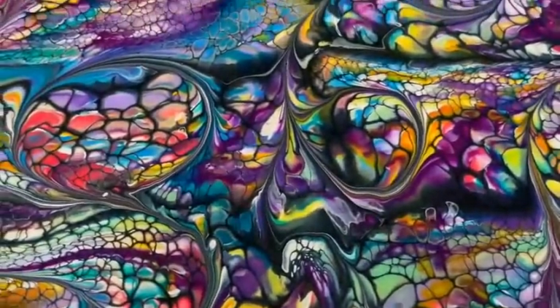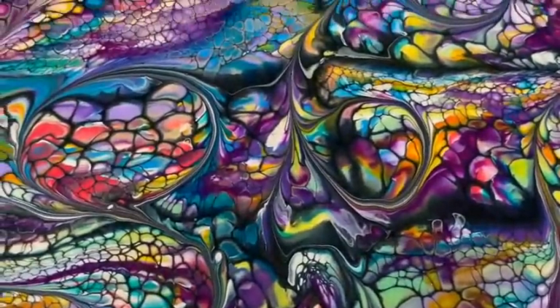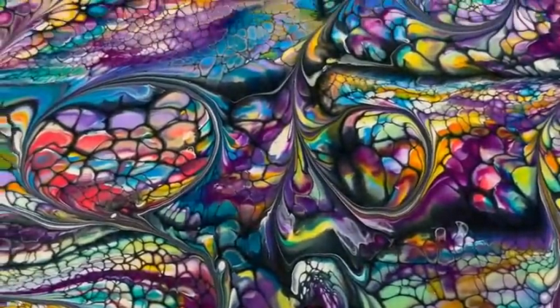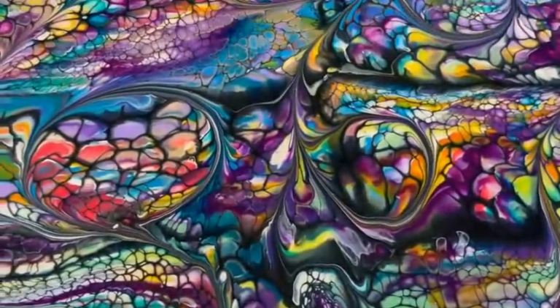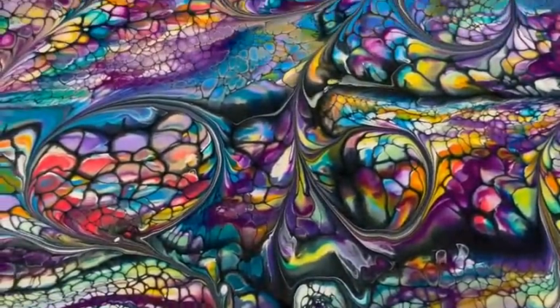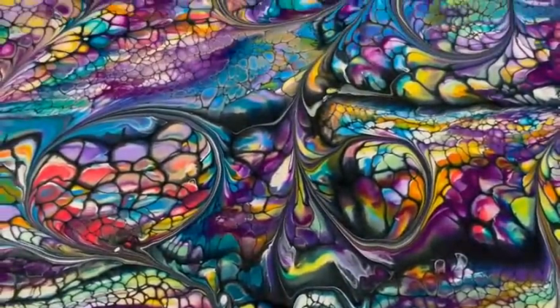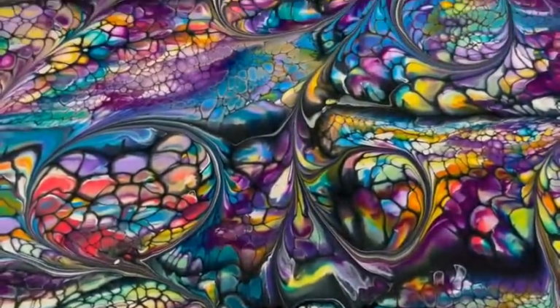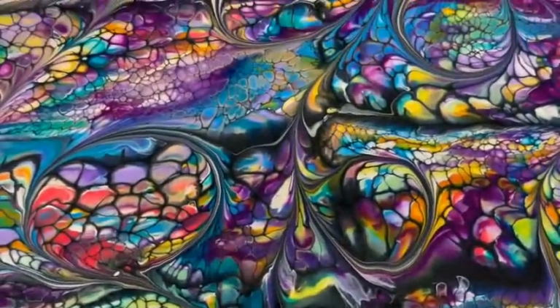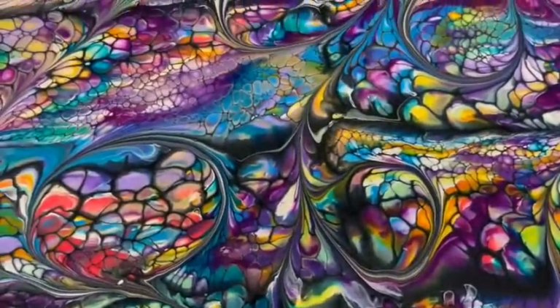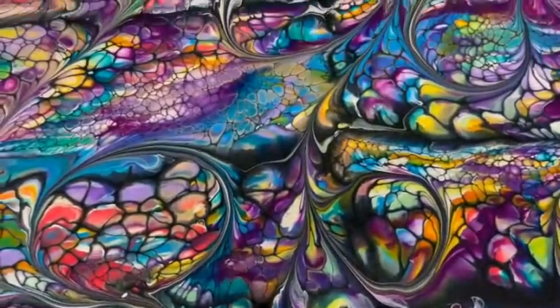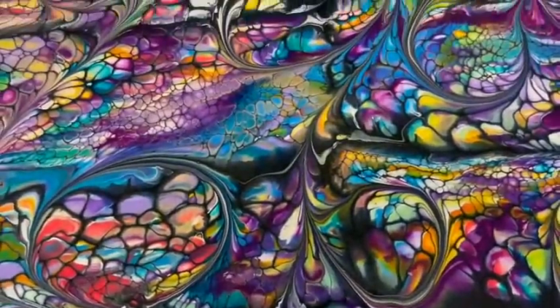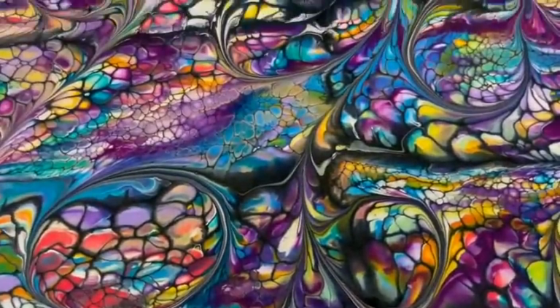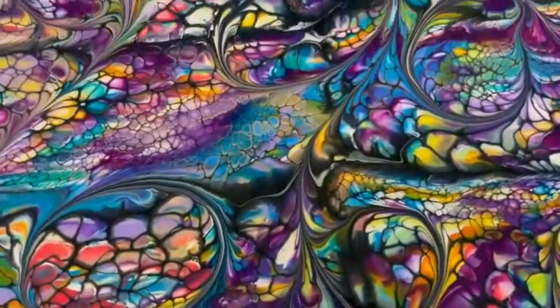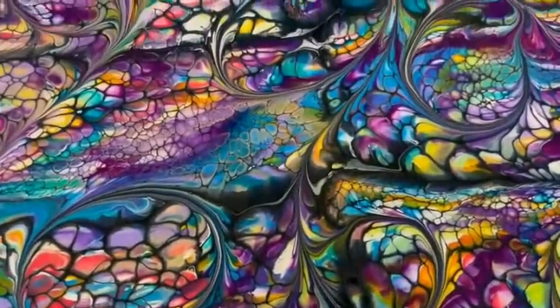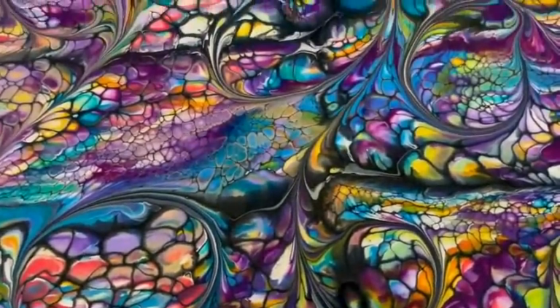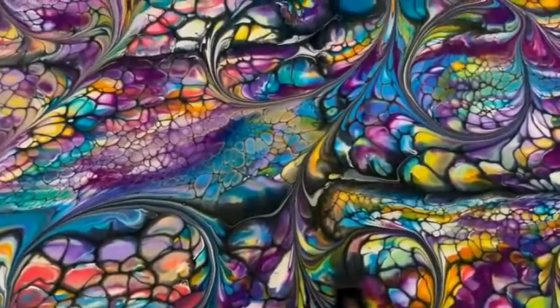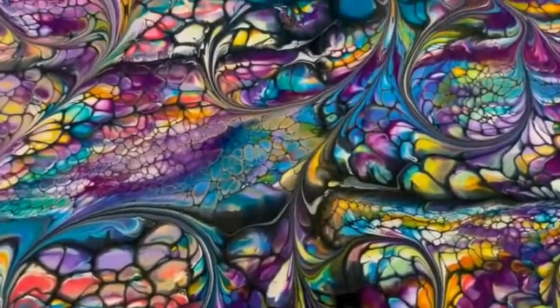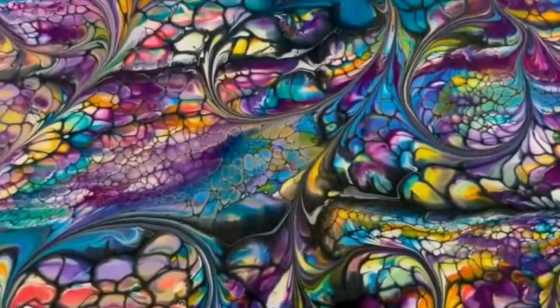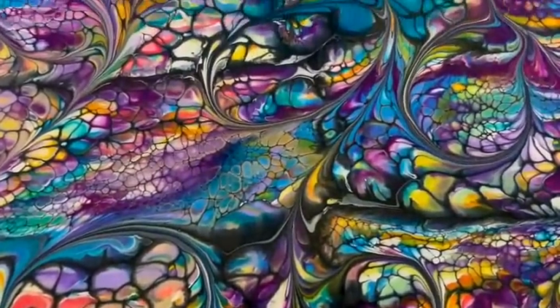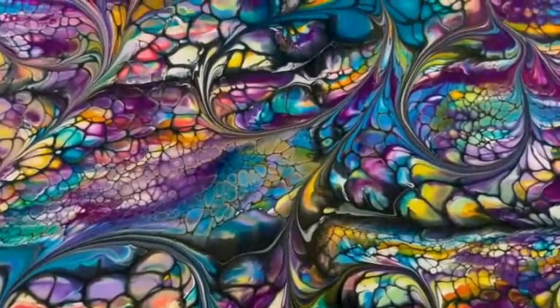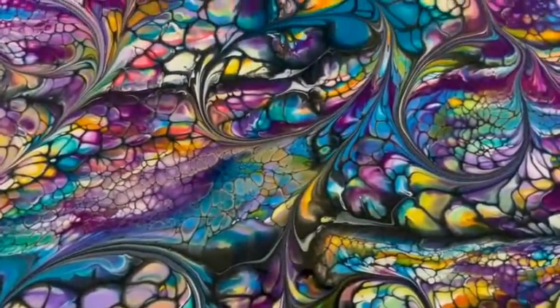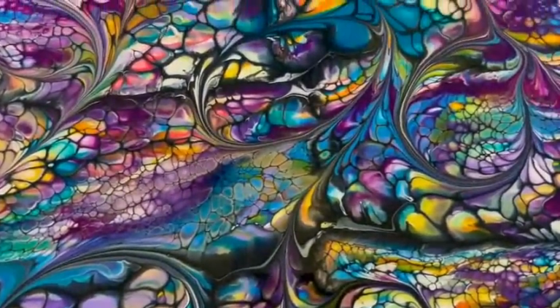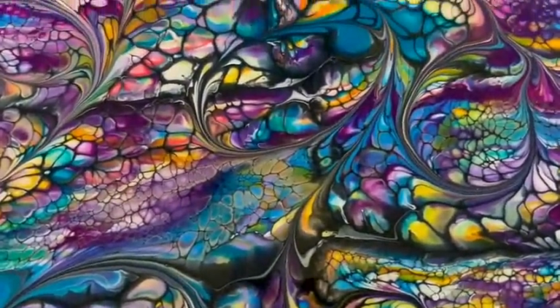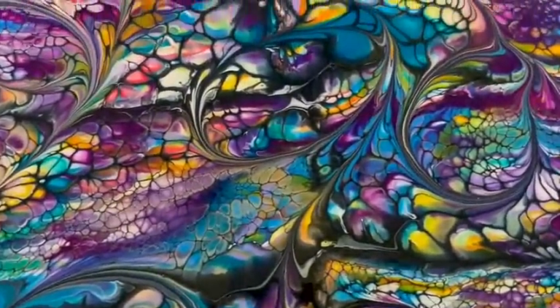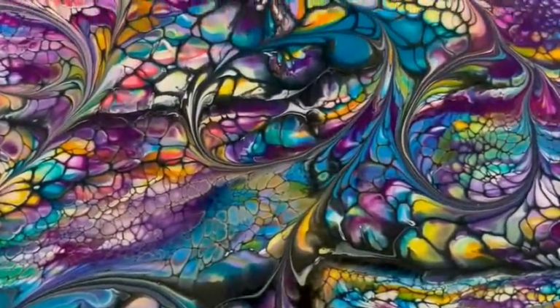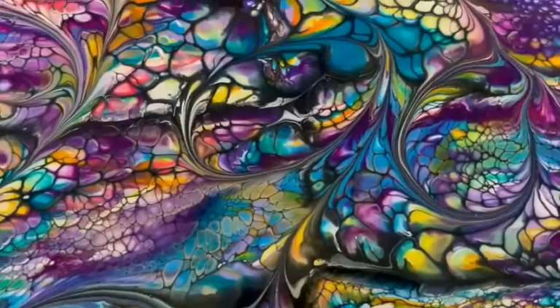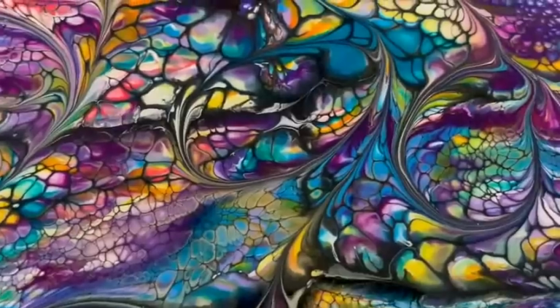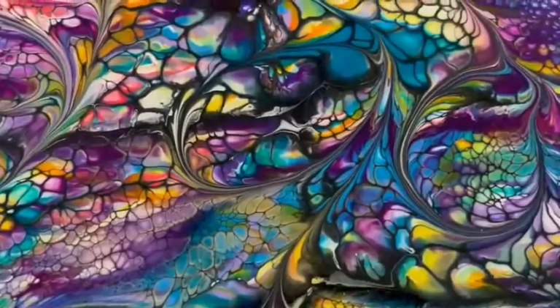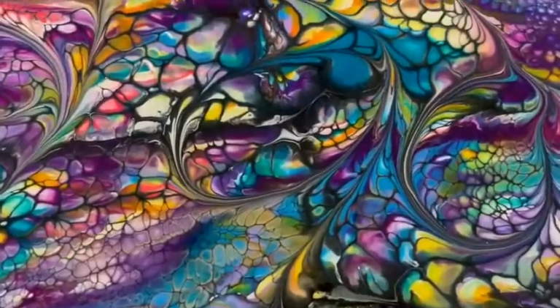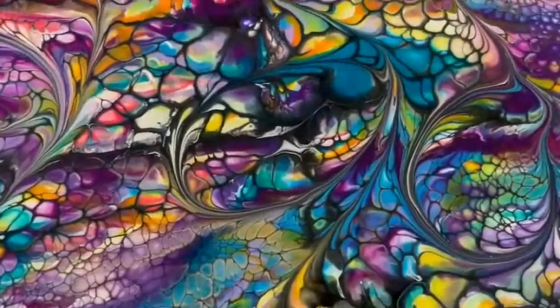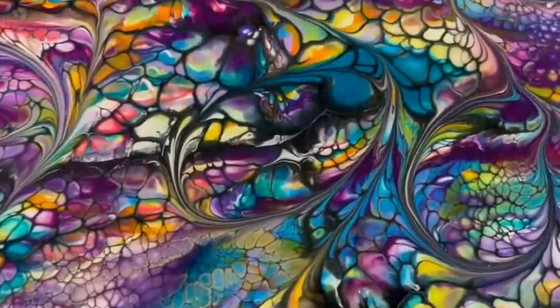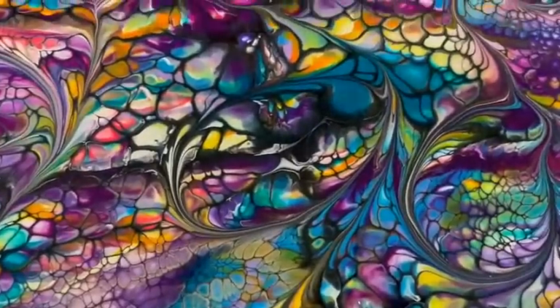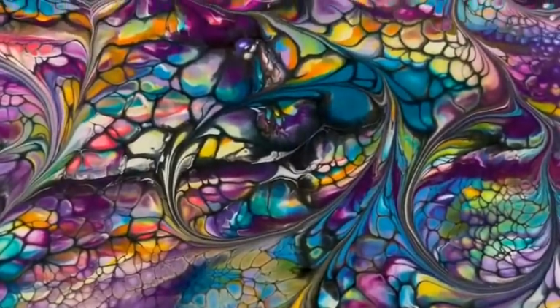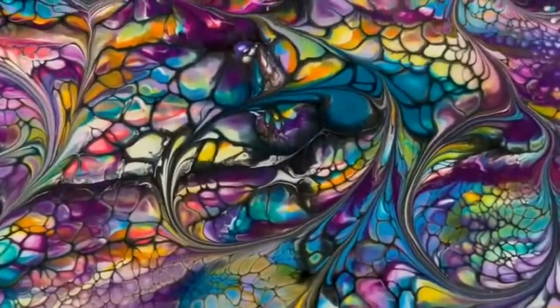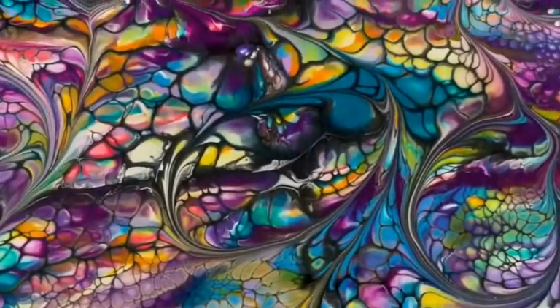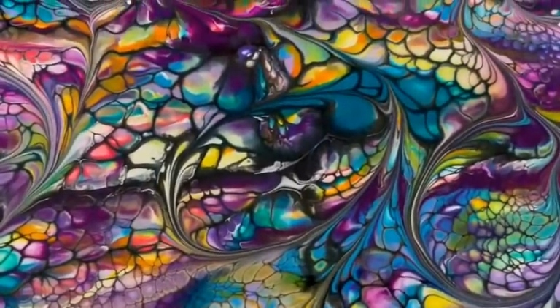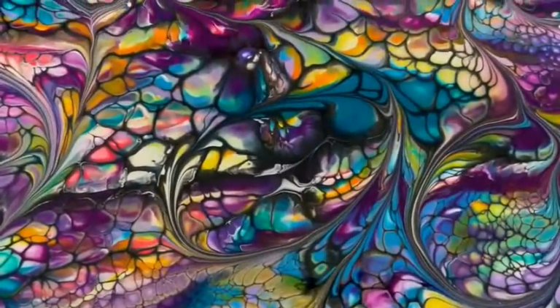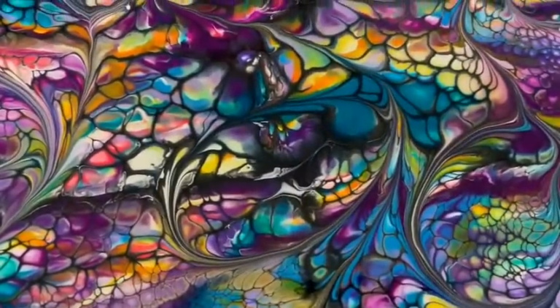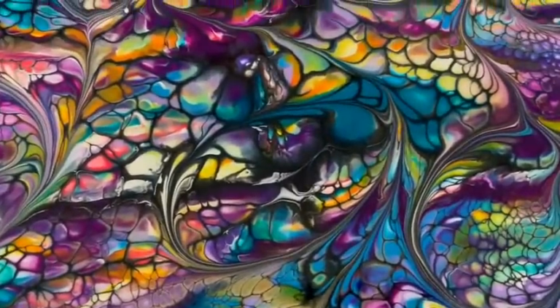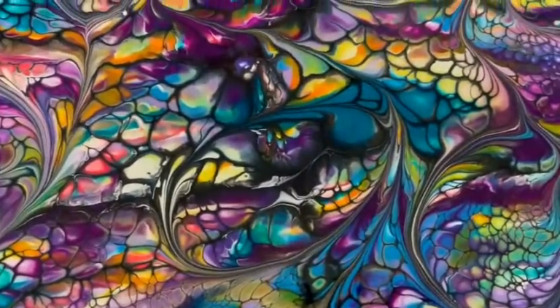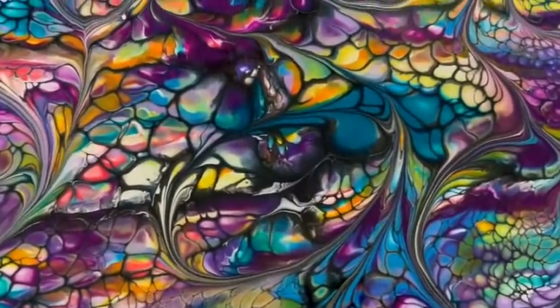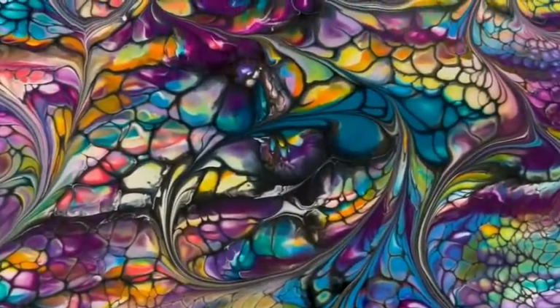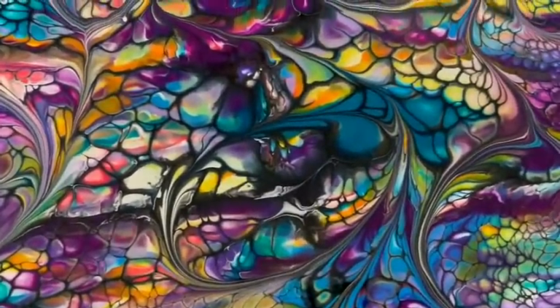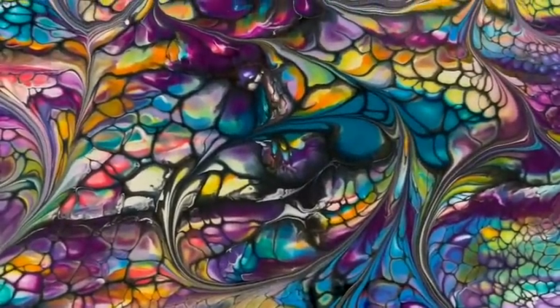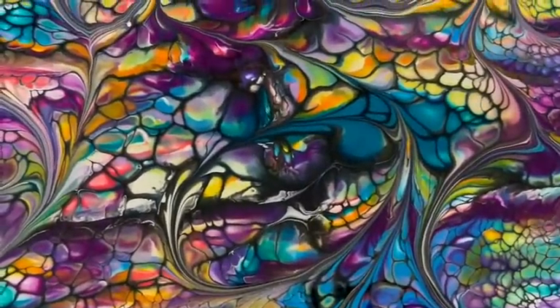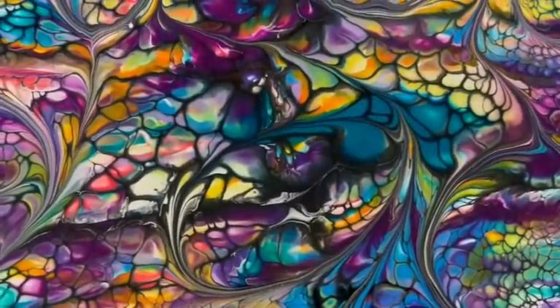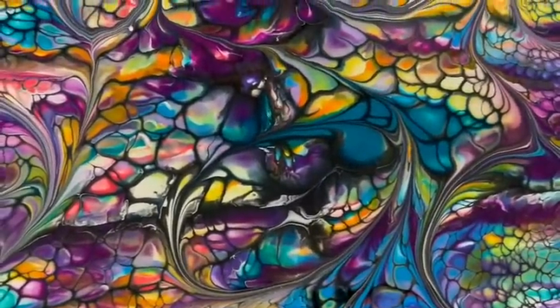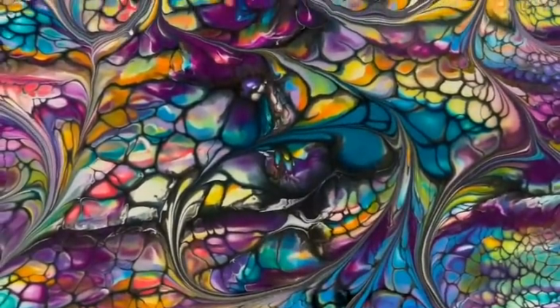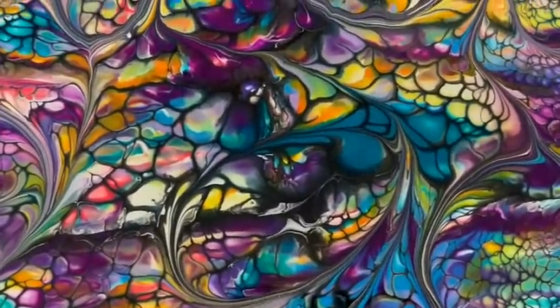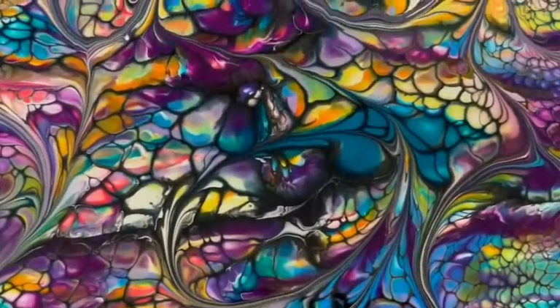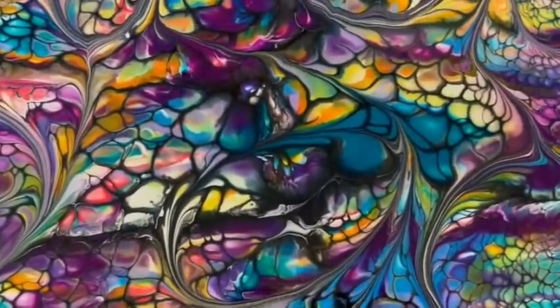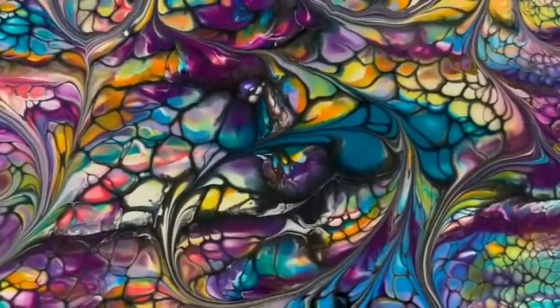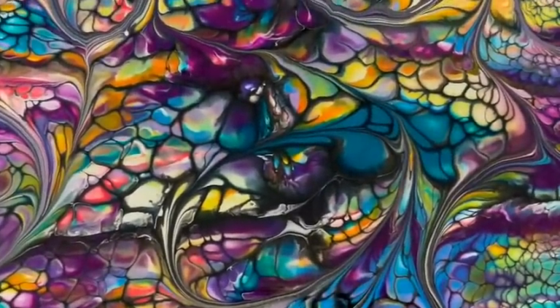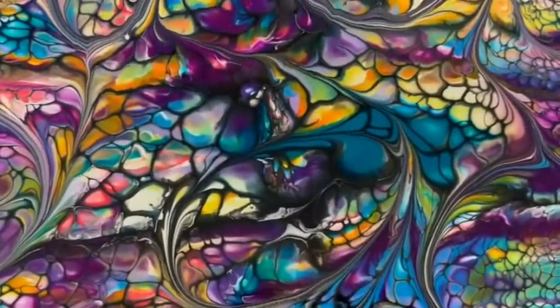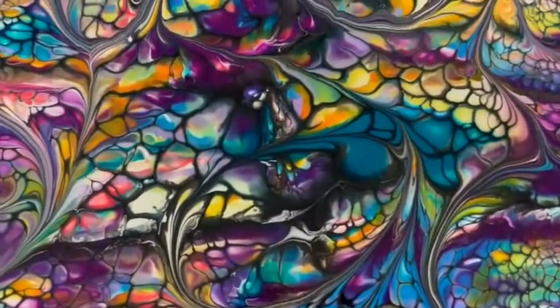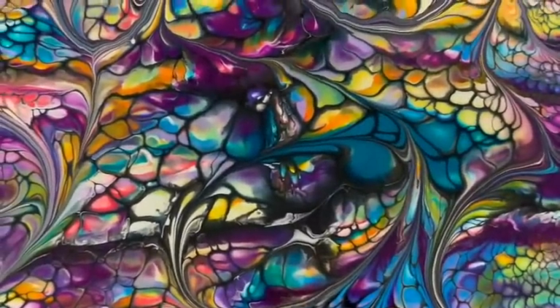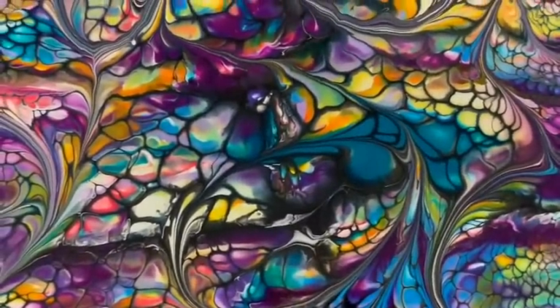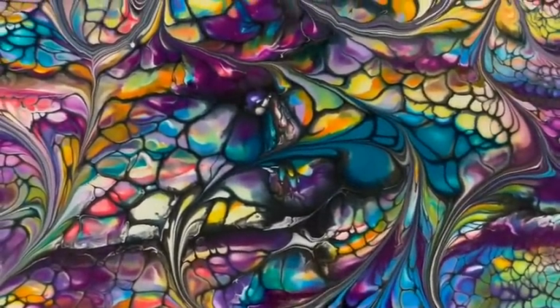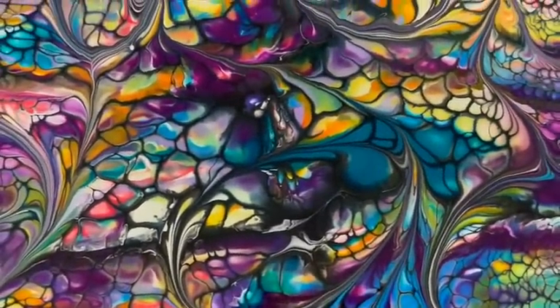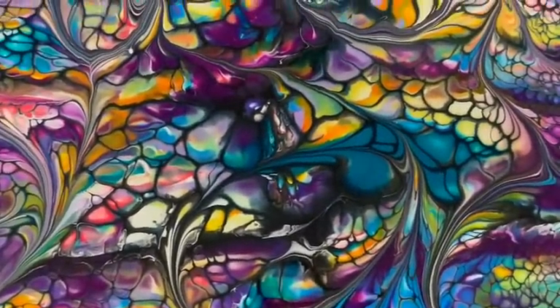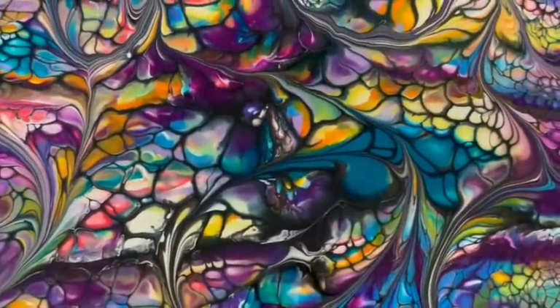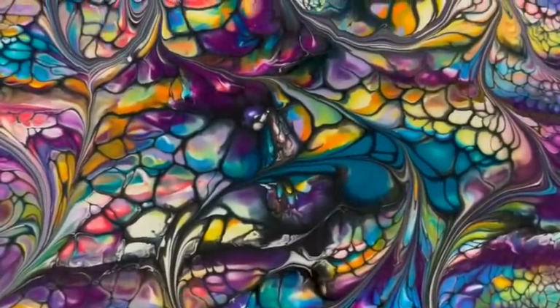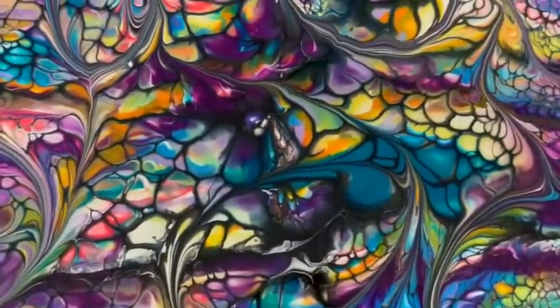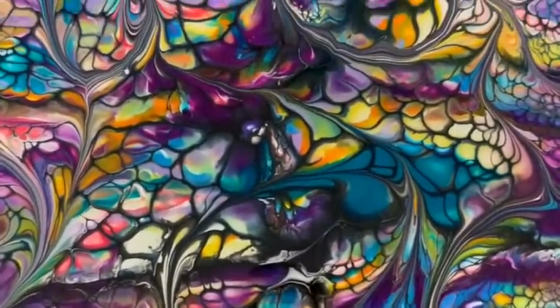Look at that — so, so pretty. Look at the colors. It just looks like stained glass. It really, really does.